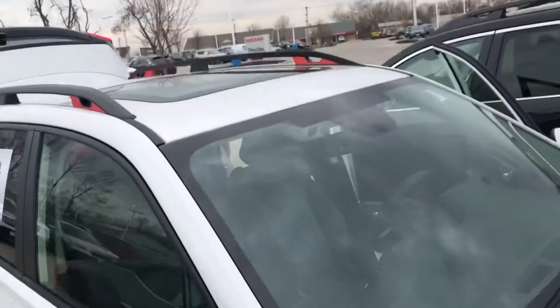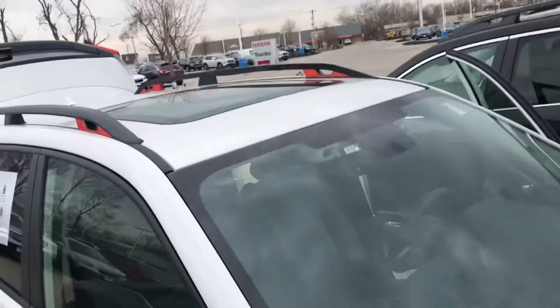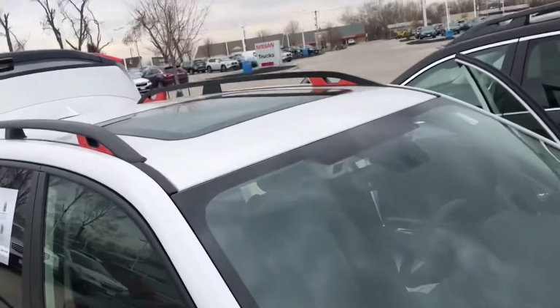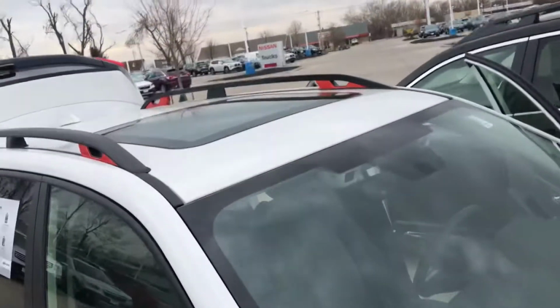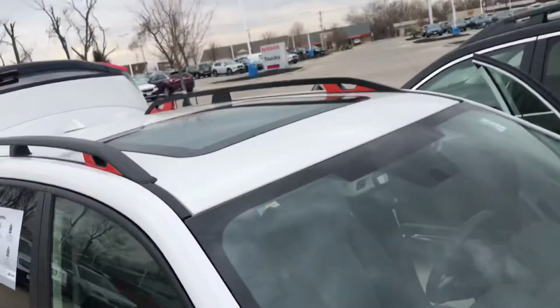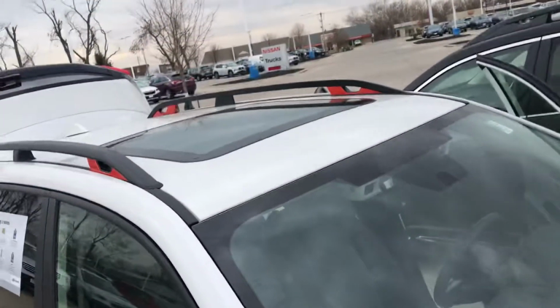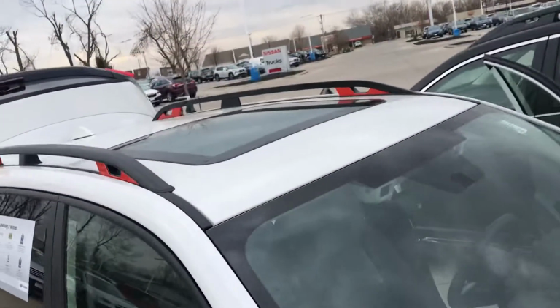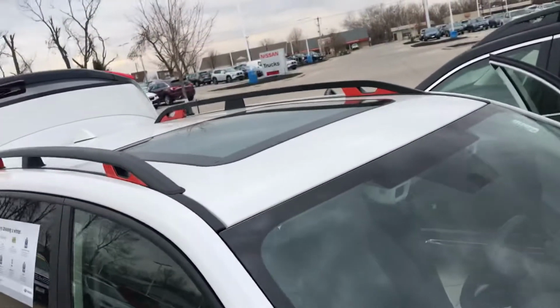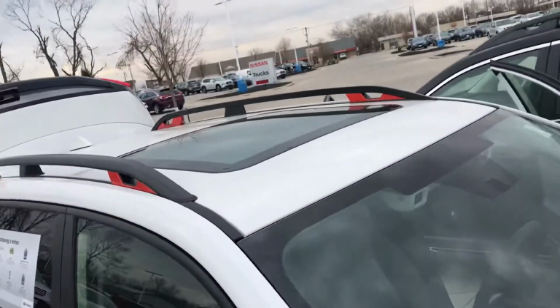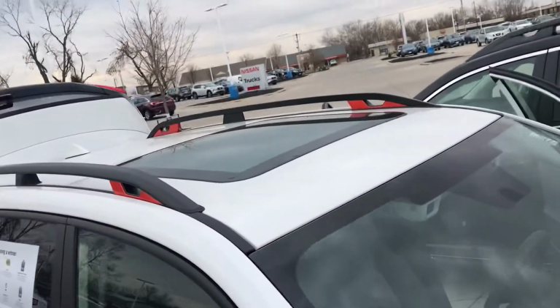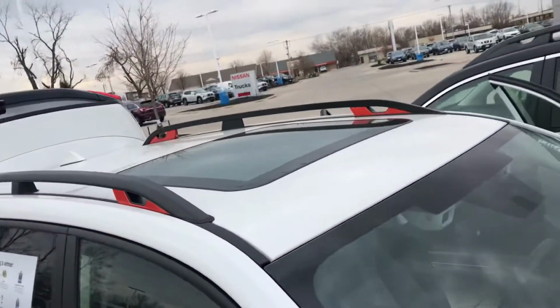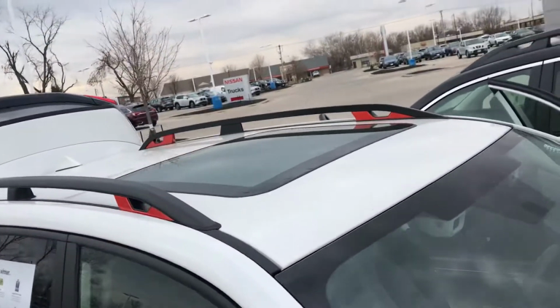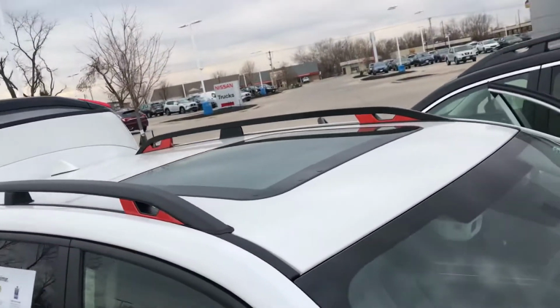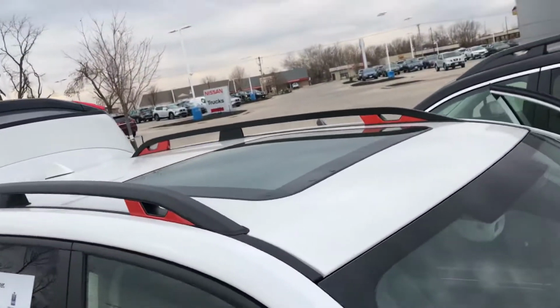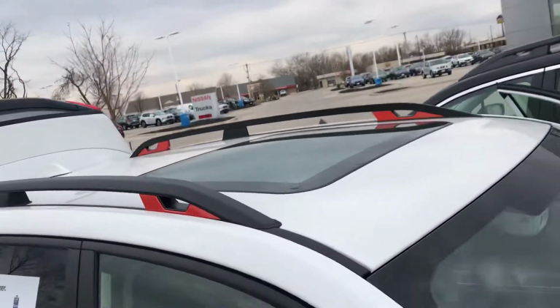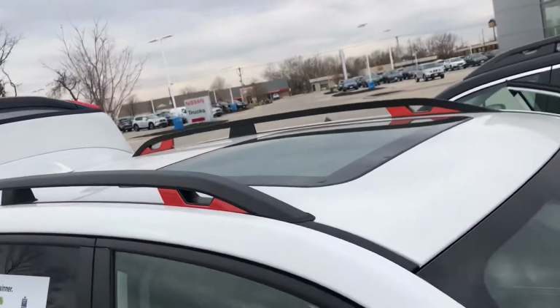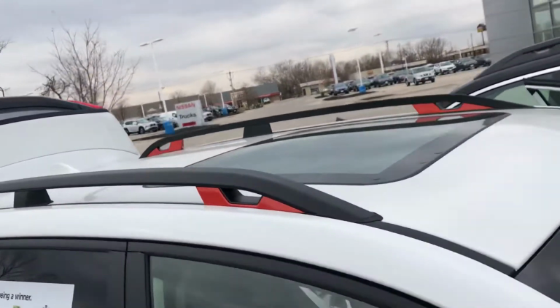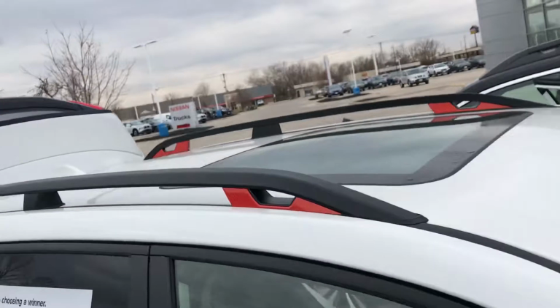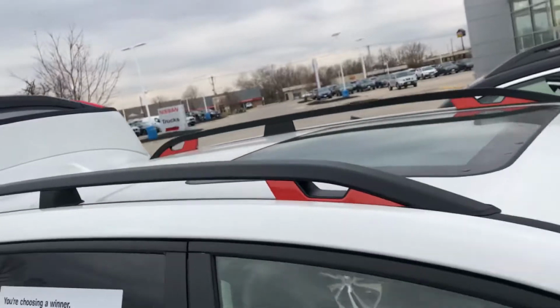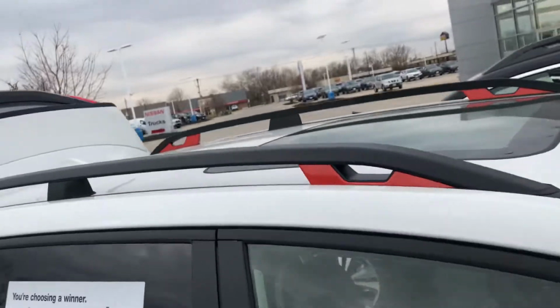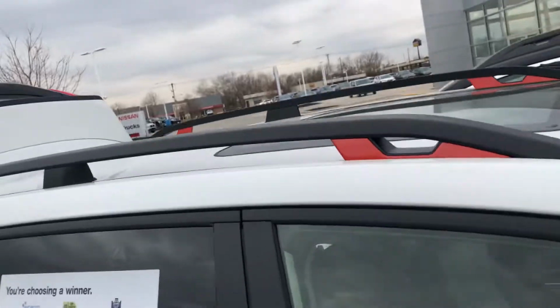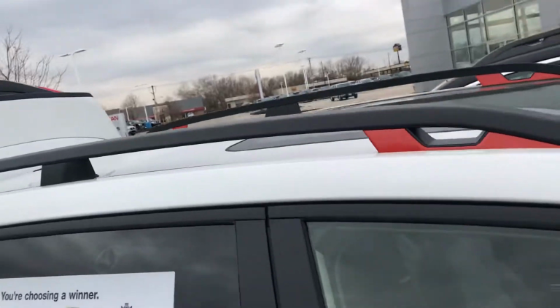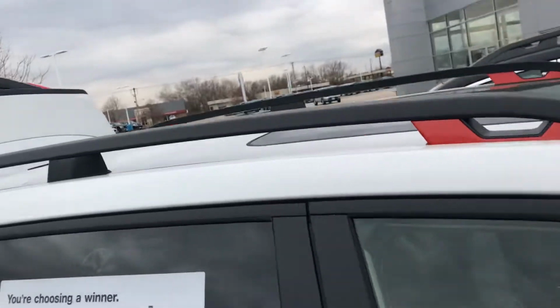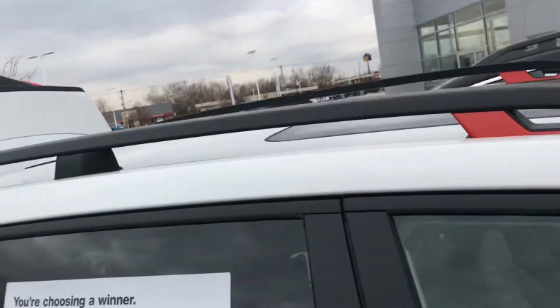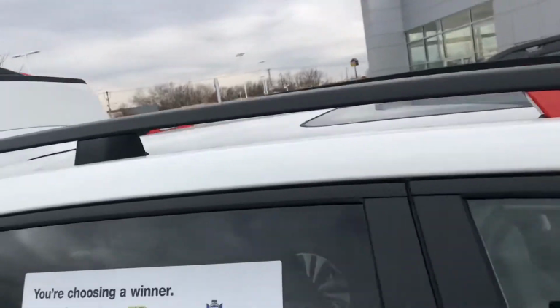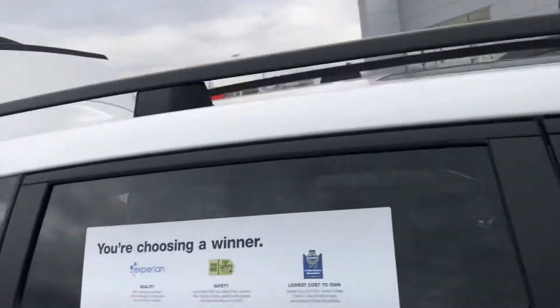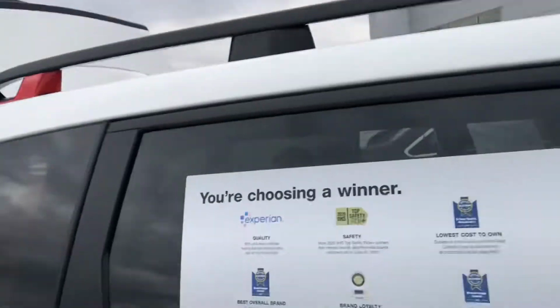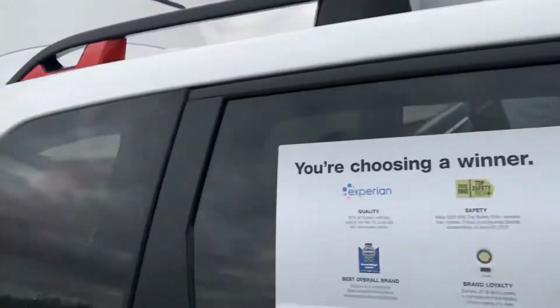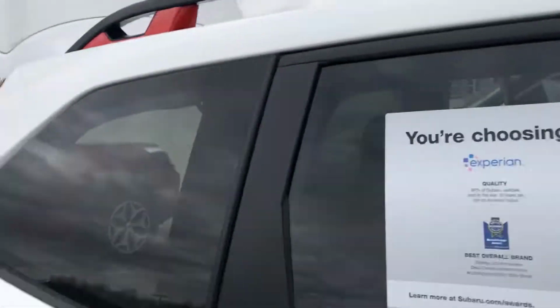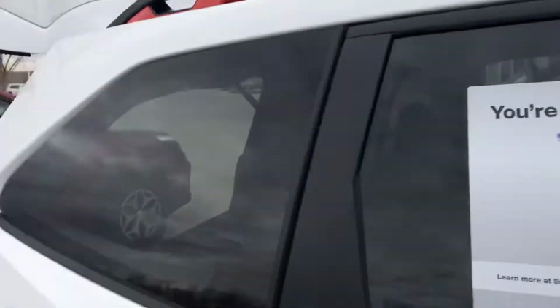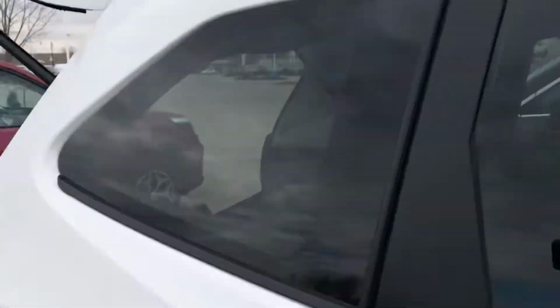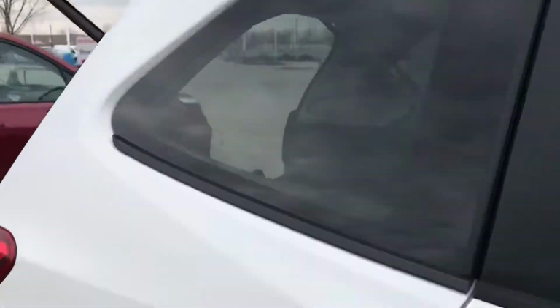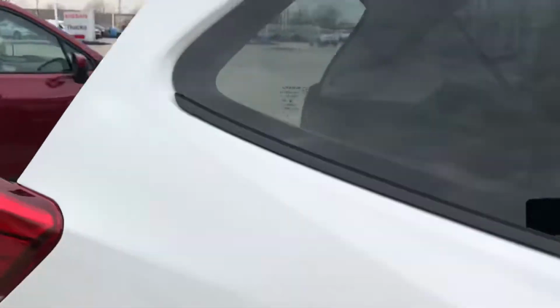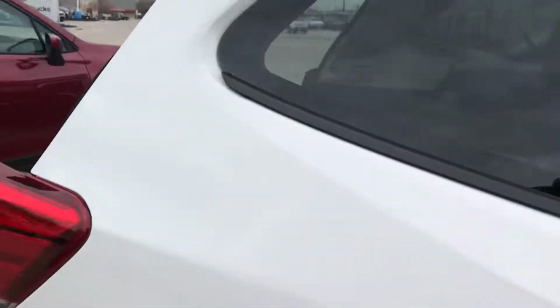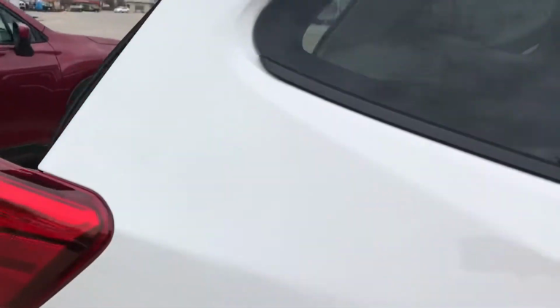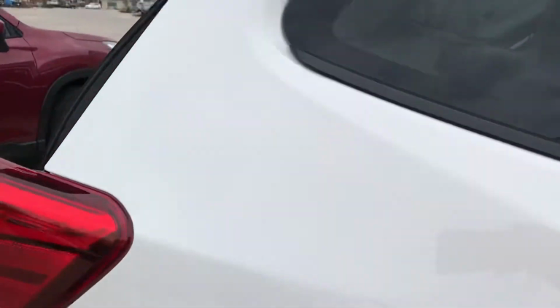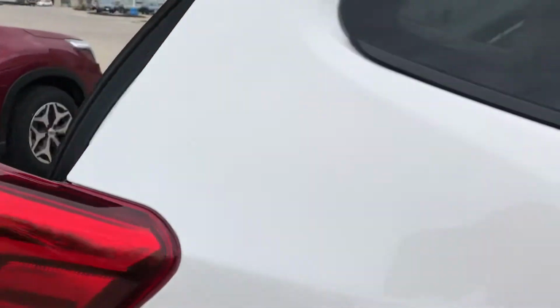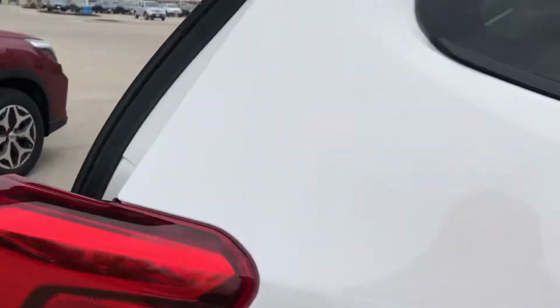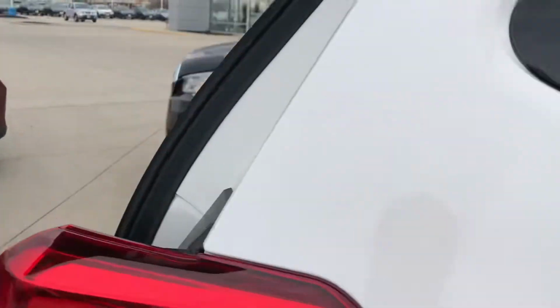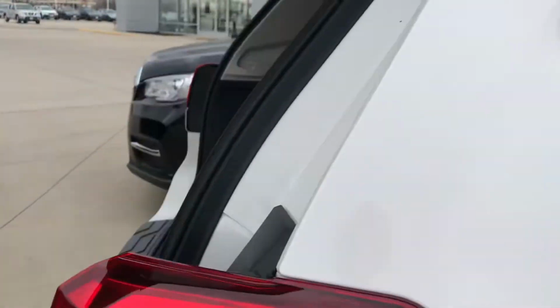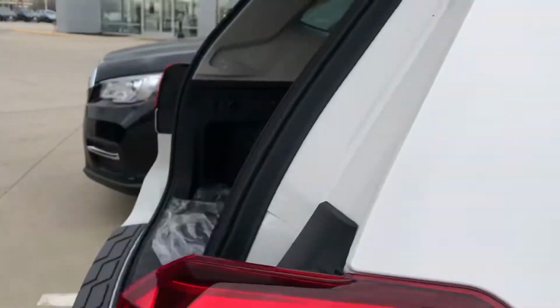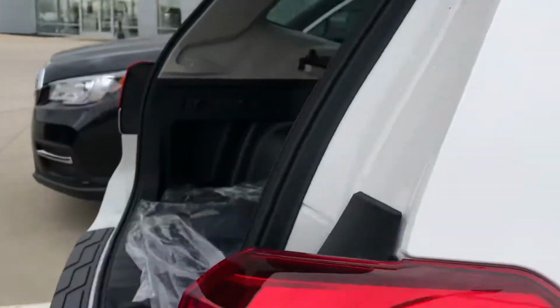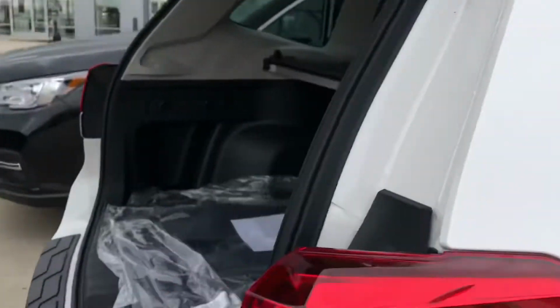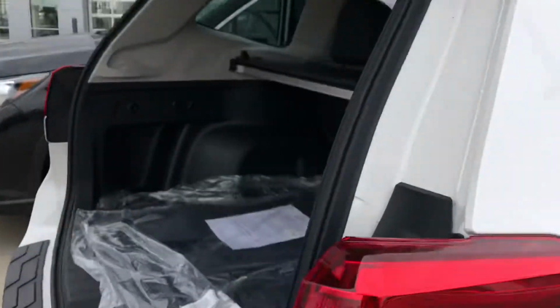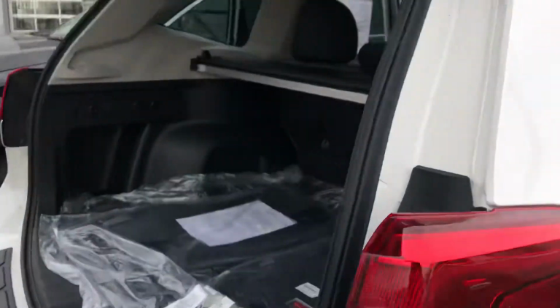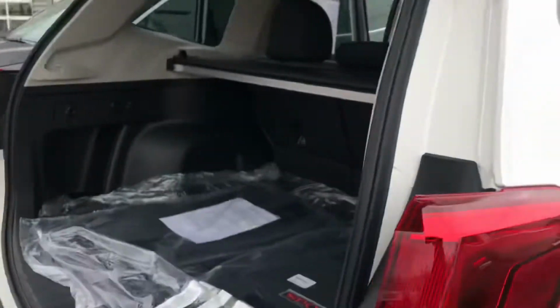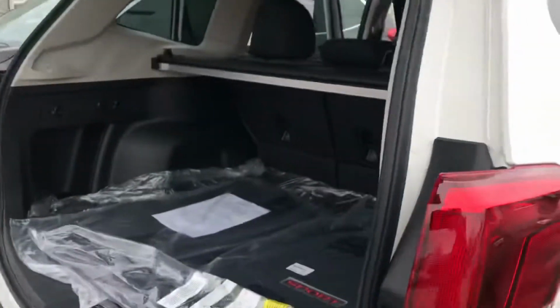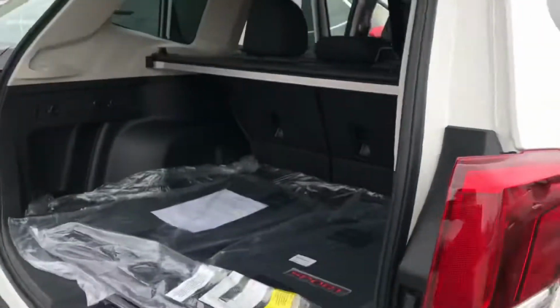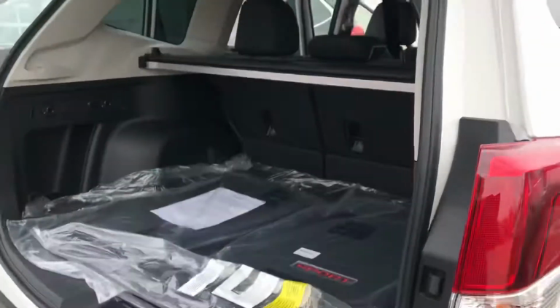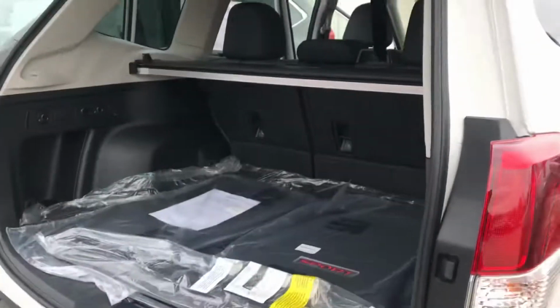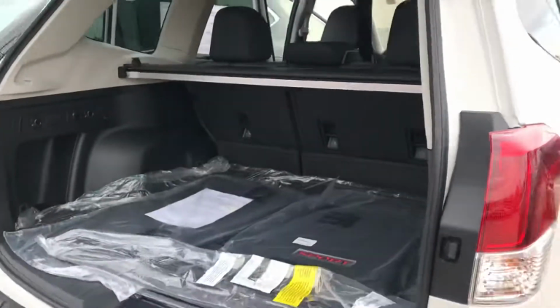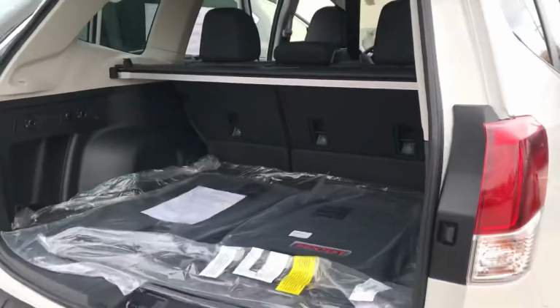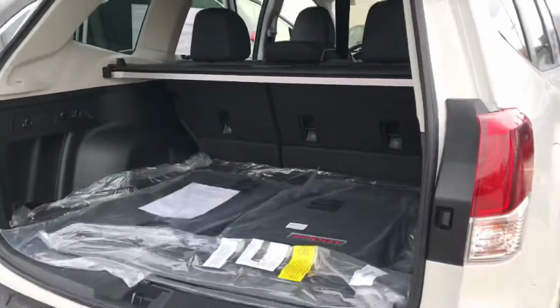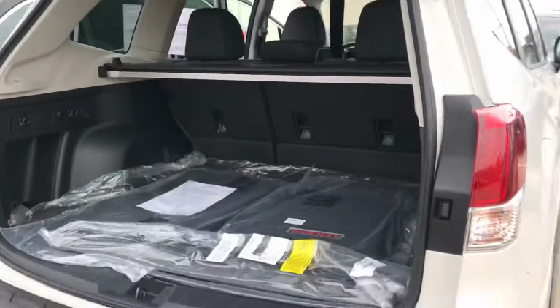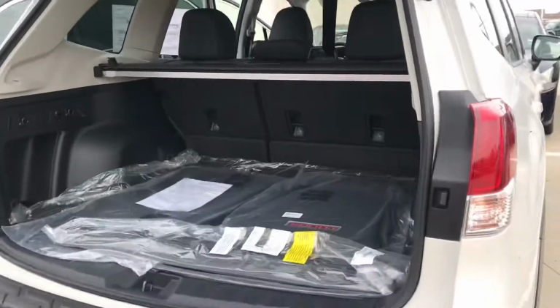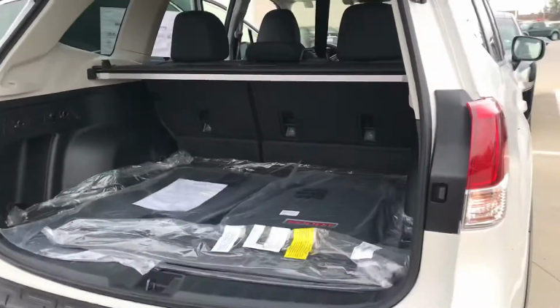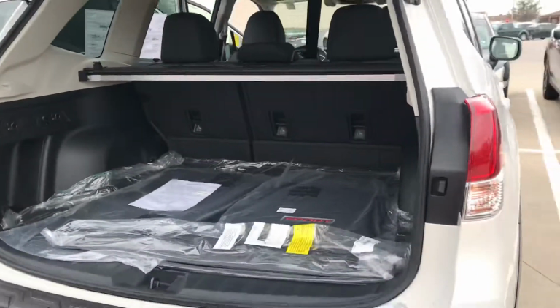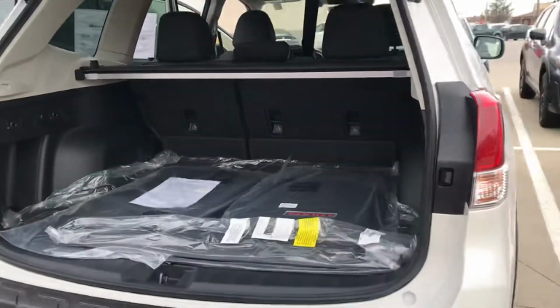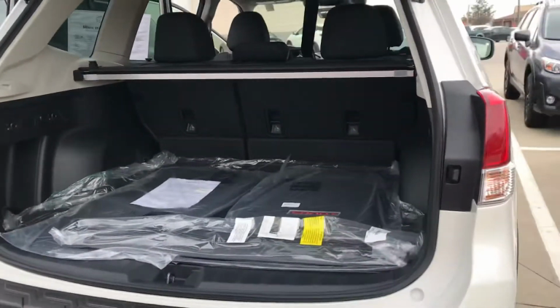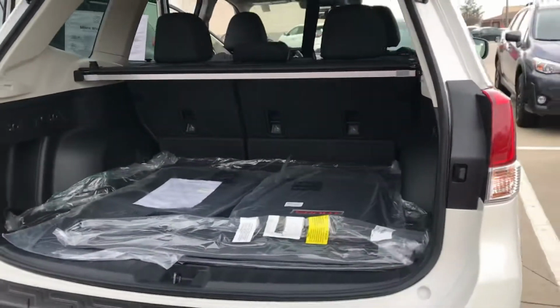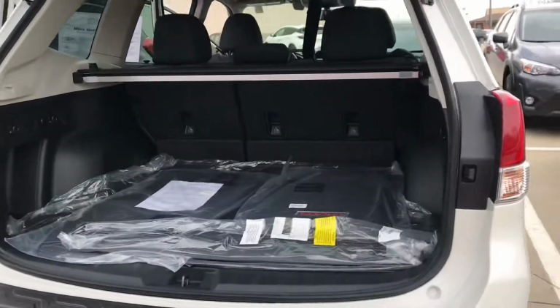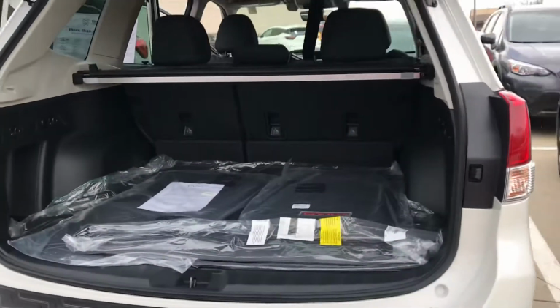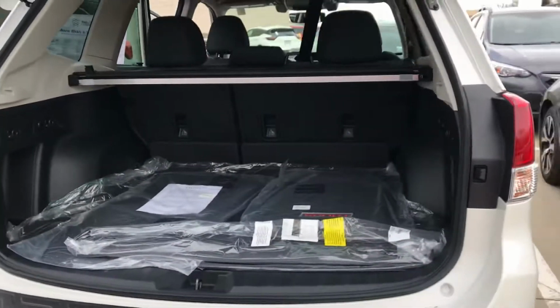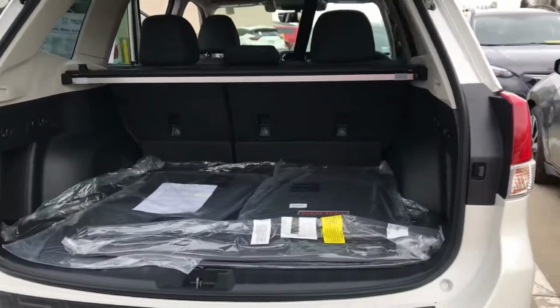This does have a huge moonroof on top, which is nice for those trips. You can really see a lot with that extra light in there.